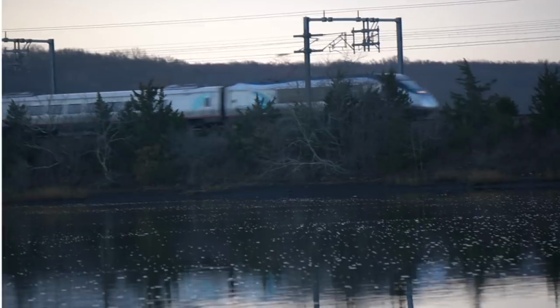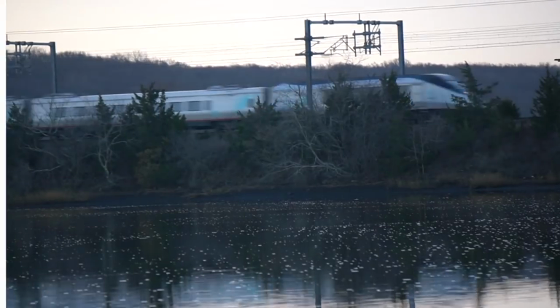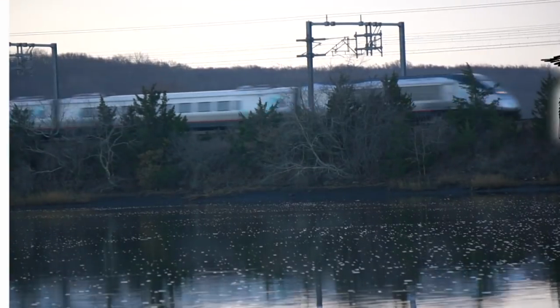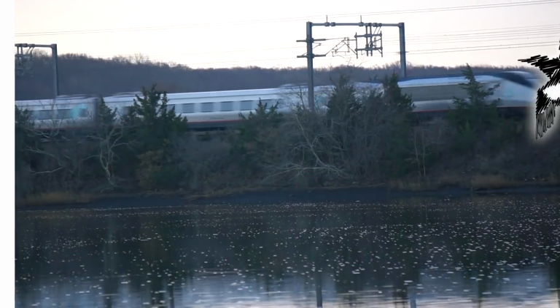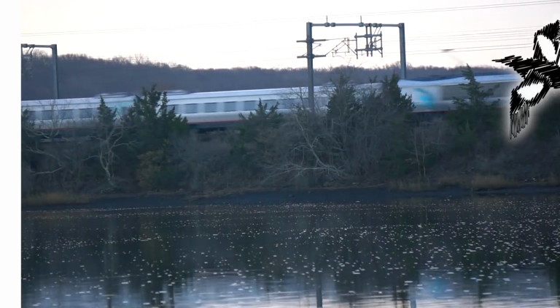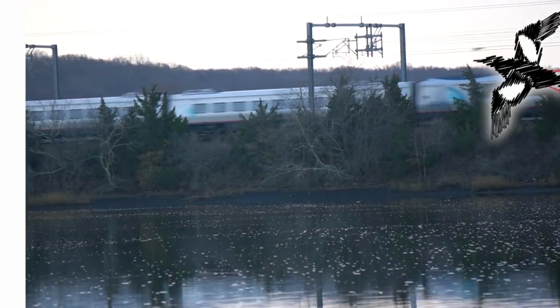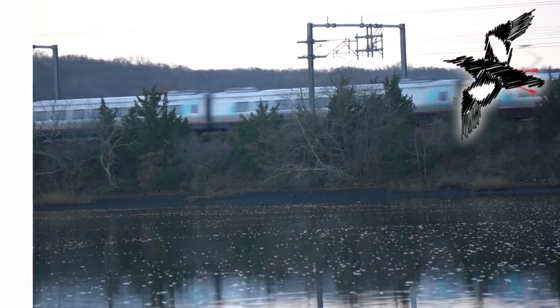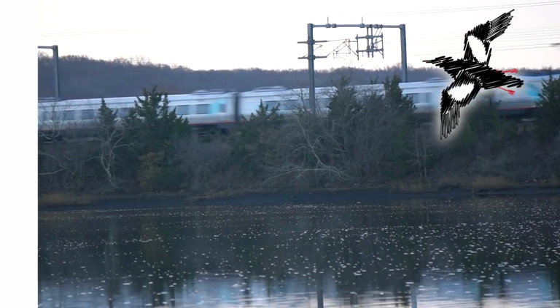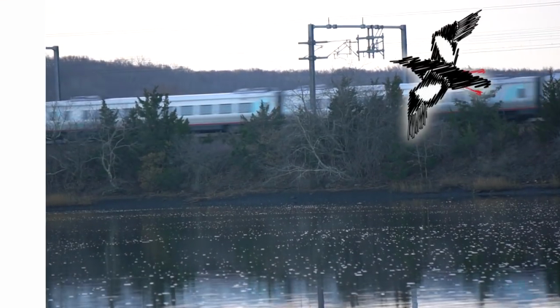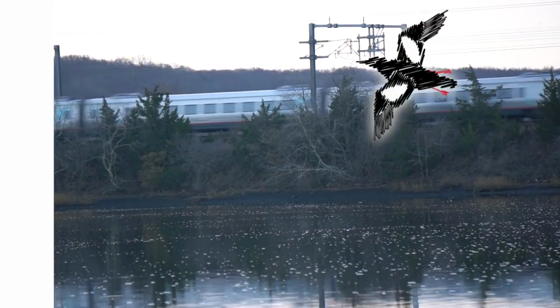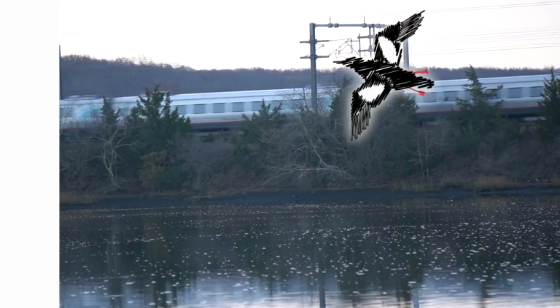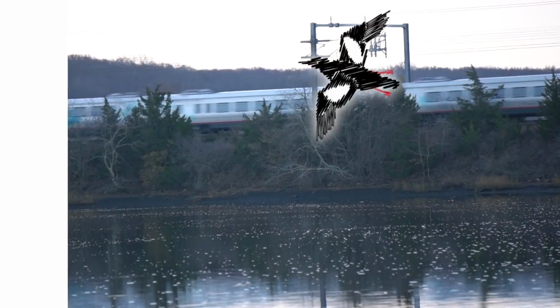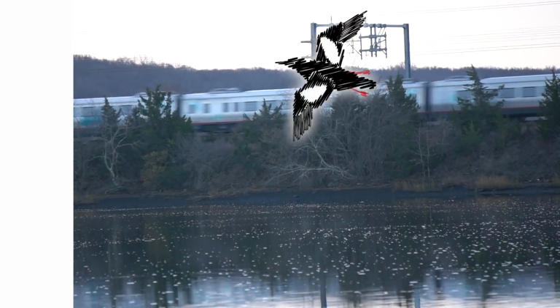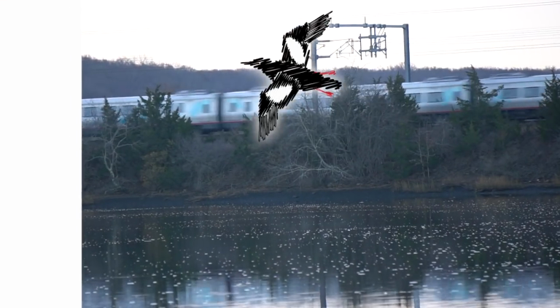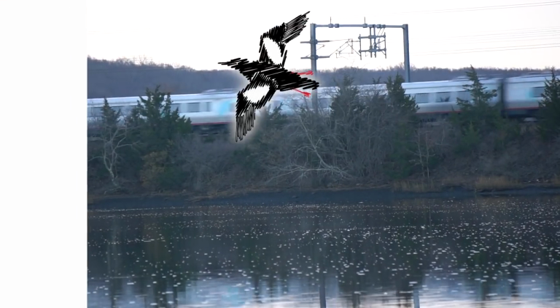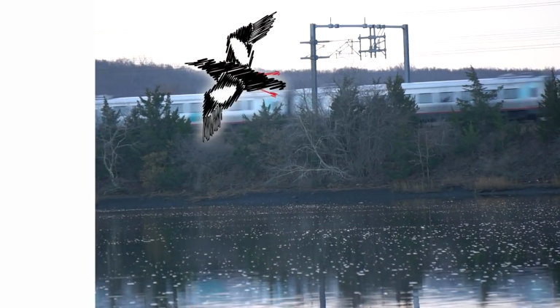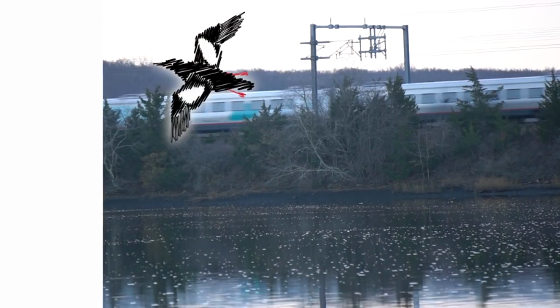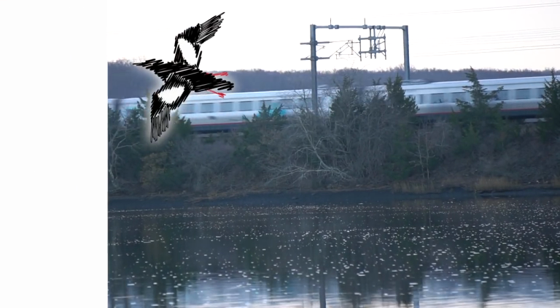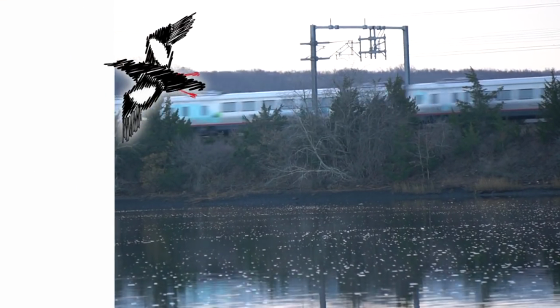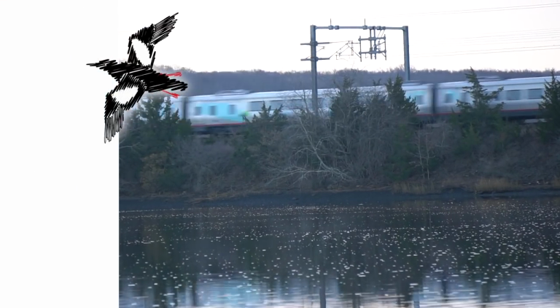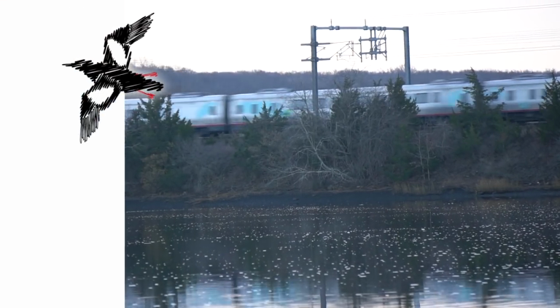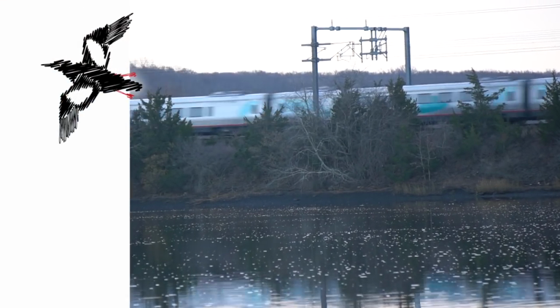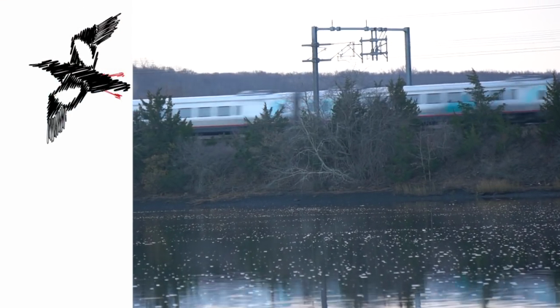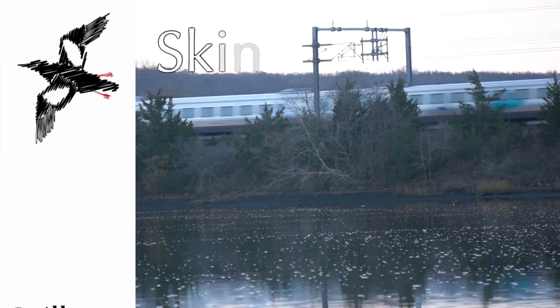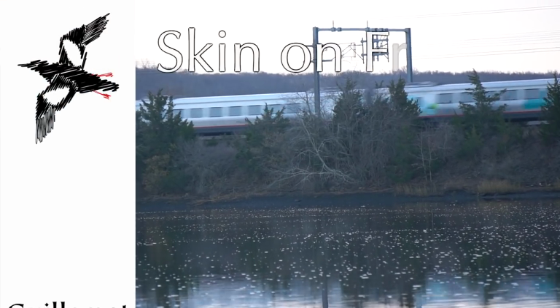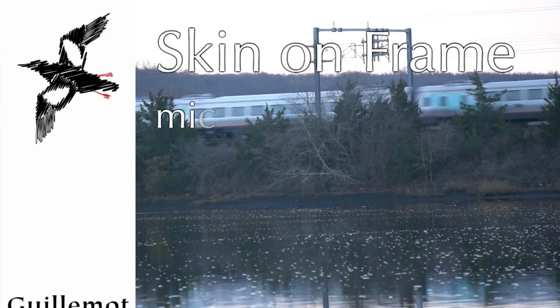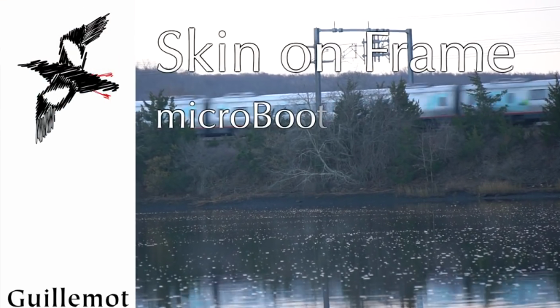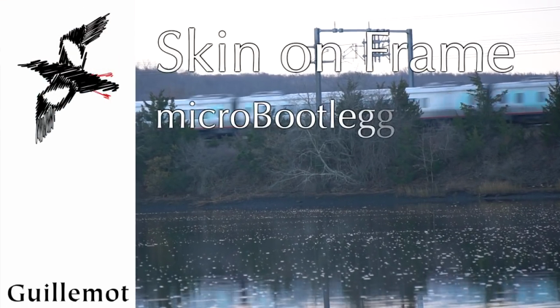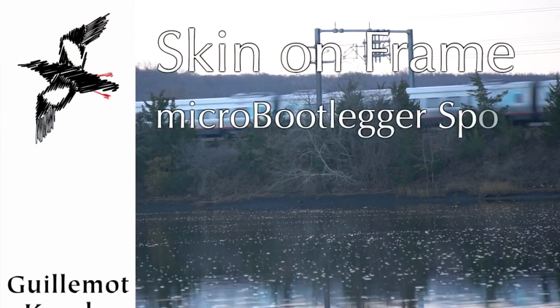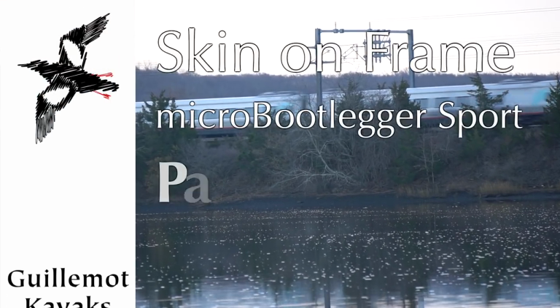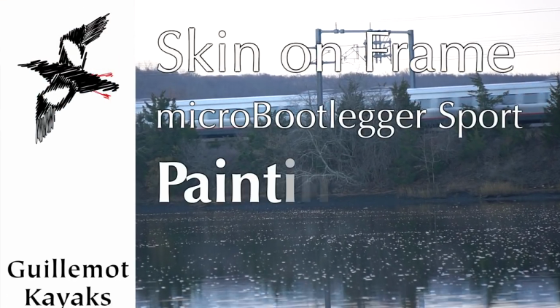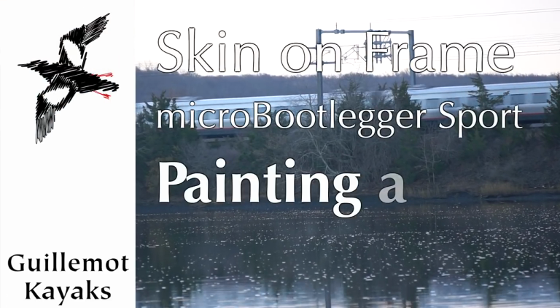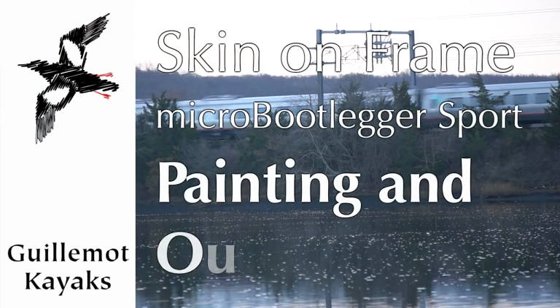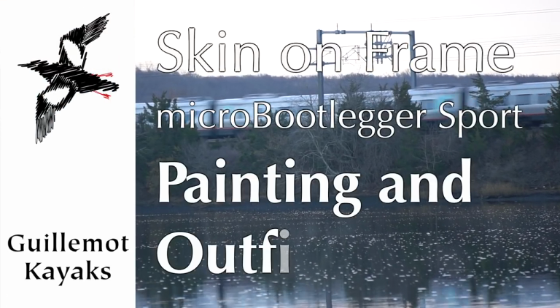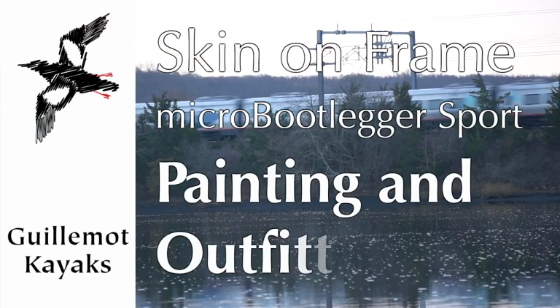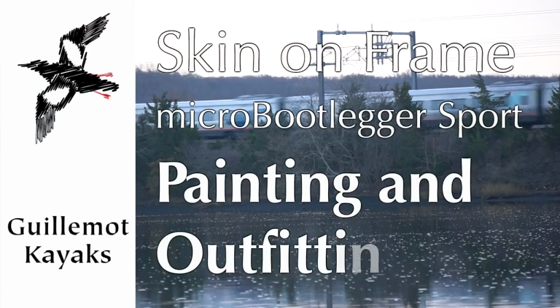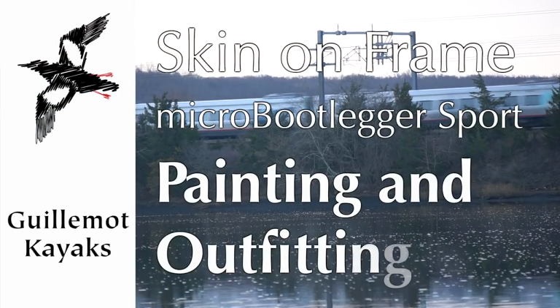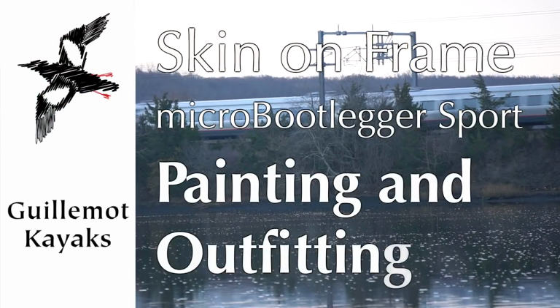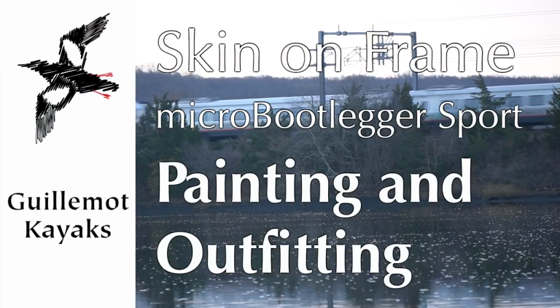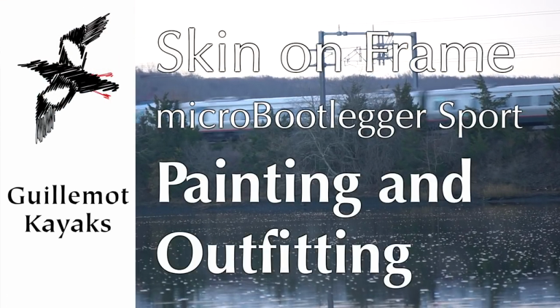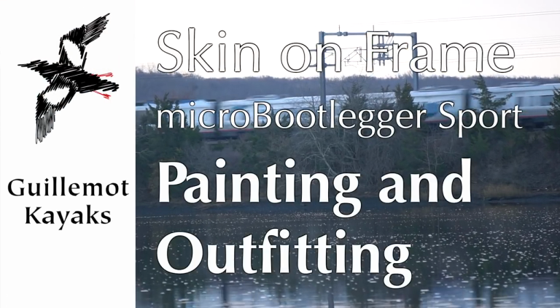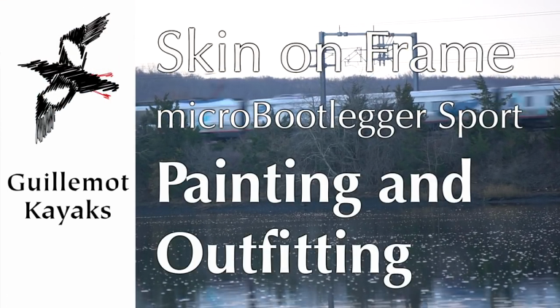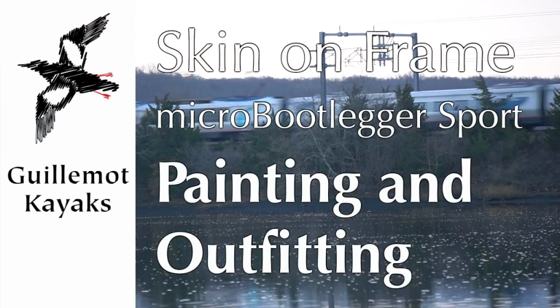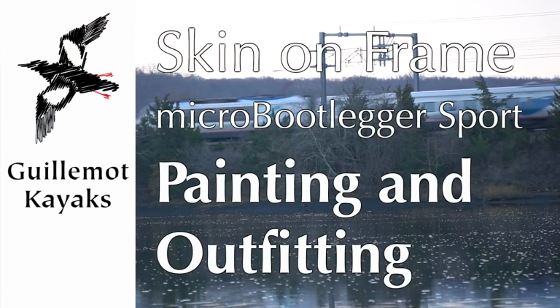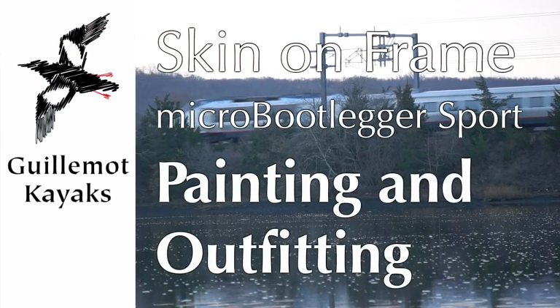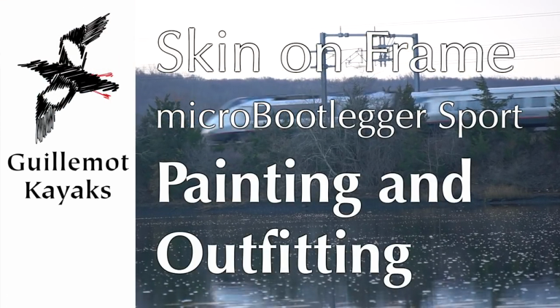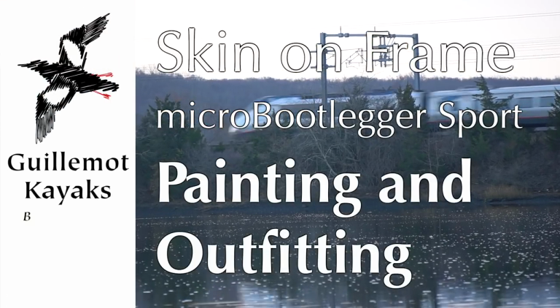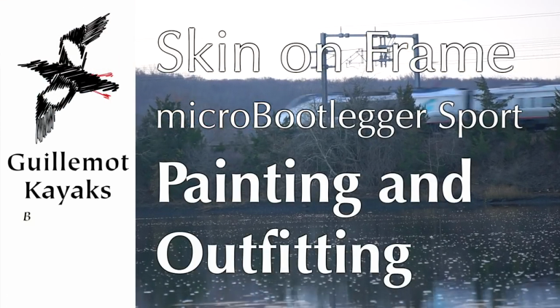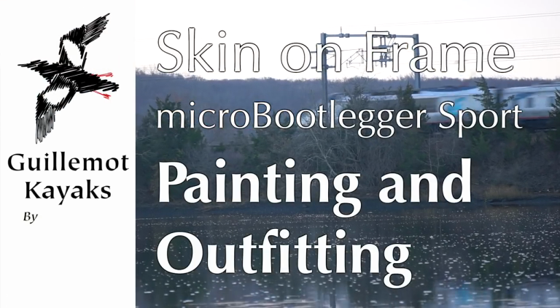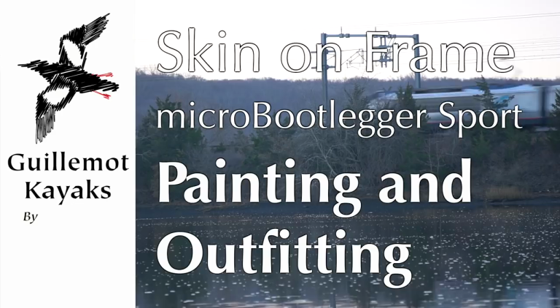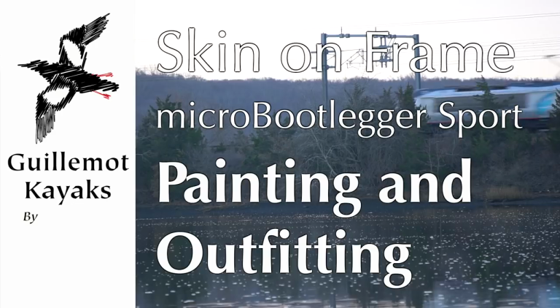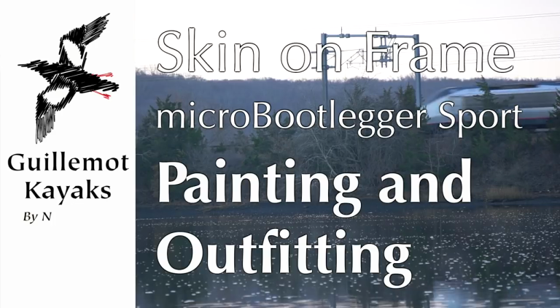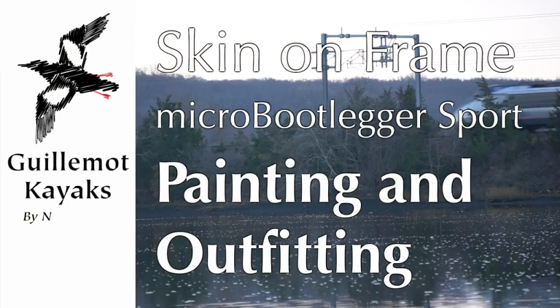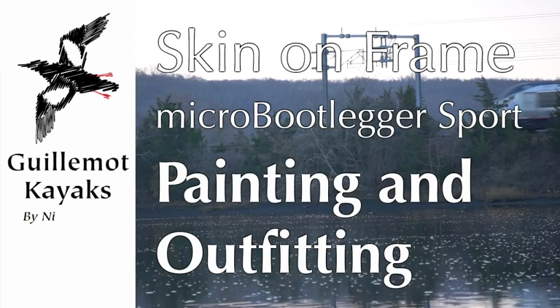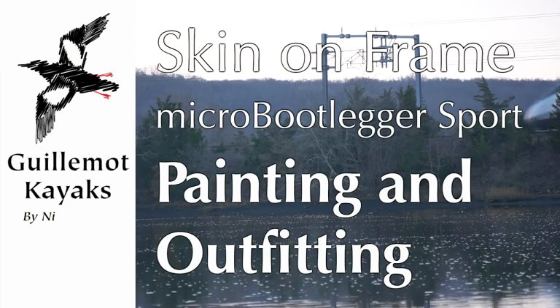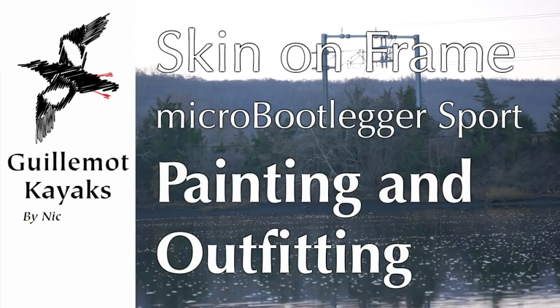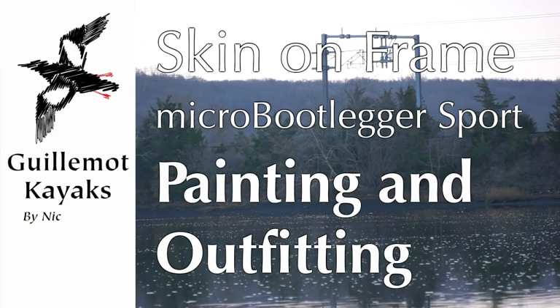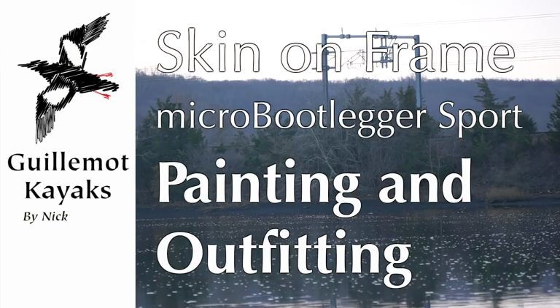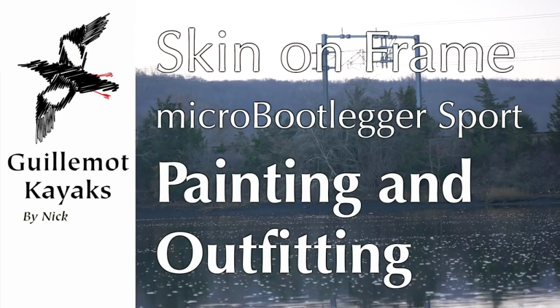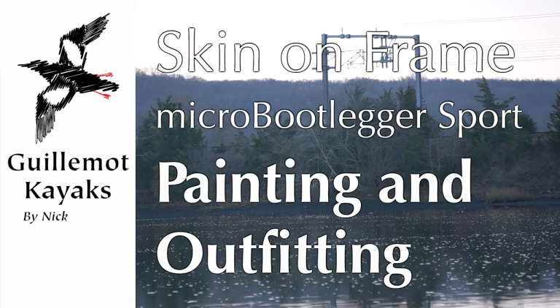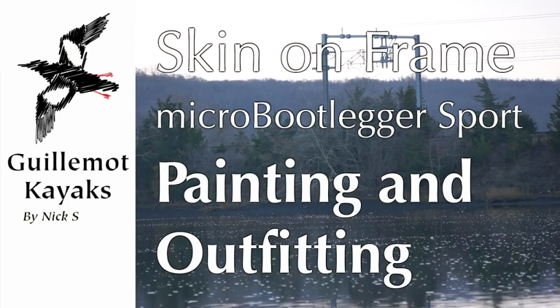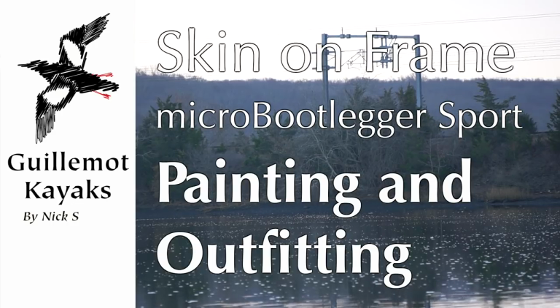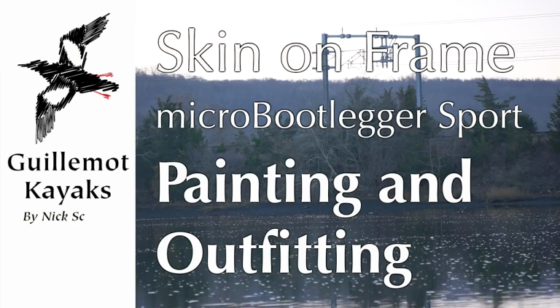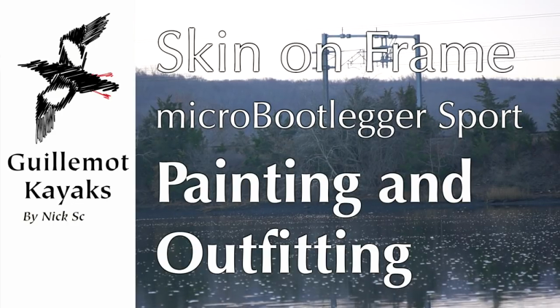We are getting there. Hi, I'm Nick Schott at Kilomot Kayaks. This is the final episode of building the skin-on-frame microbeetlegger sport.